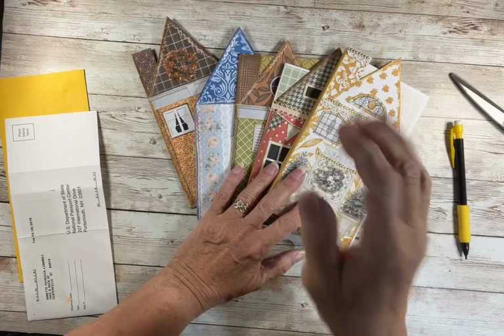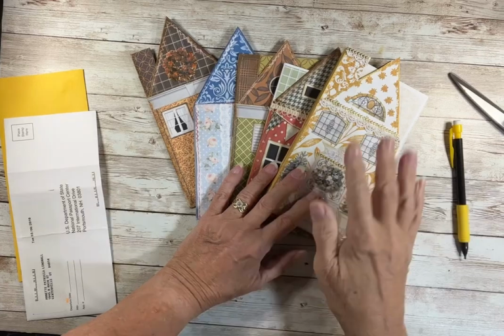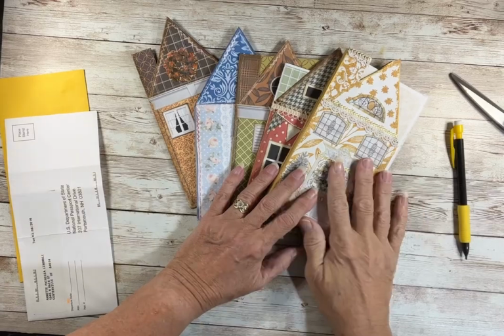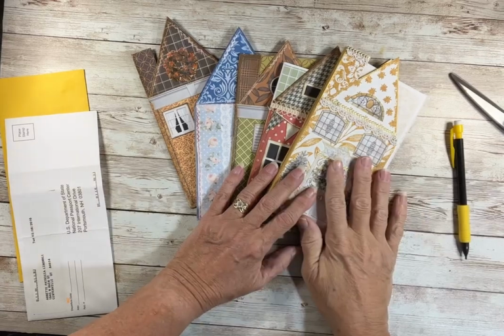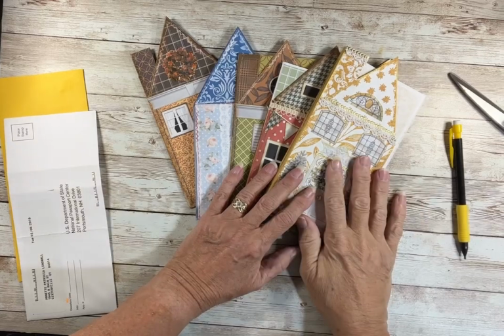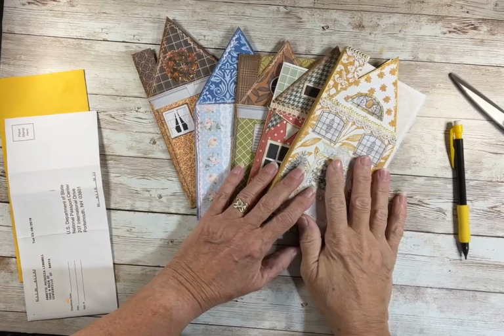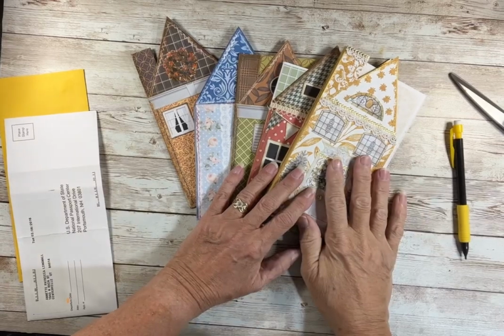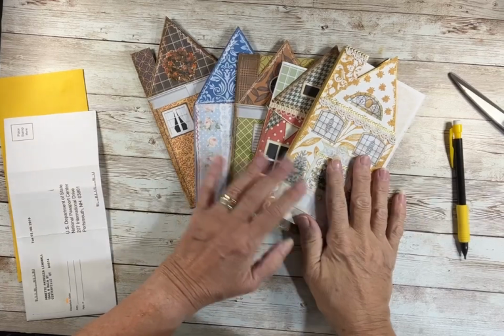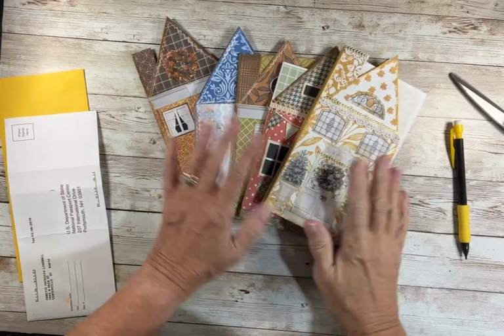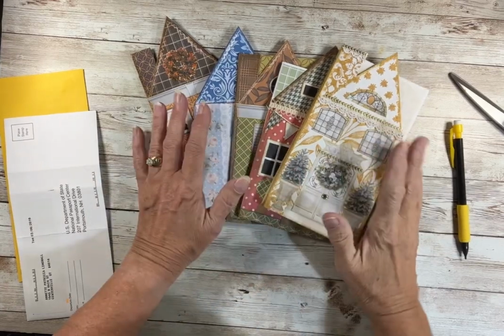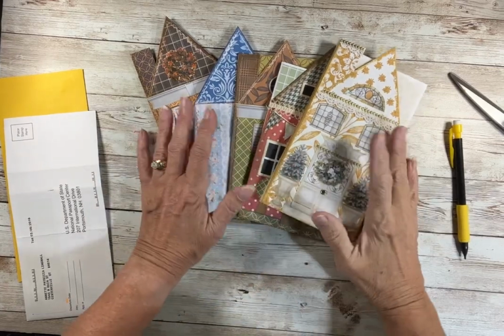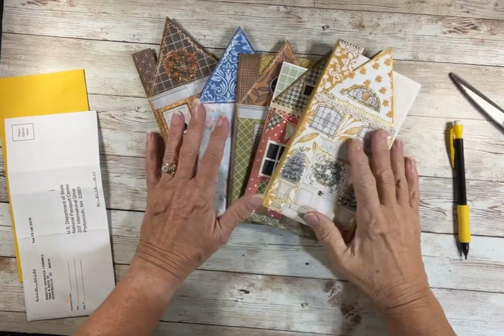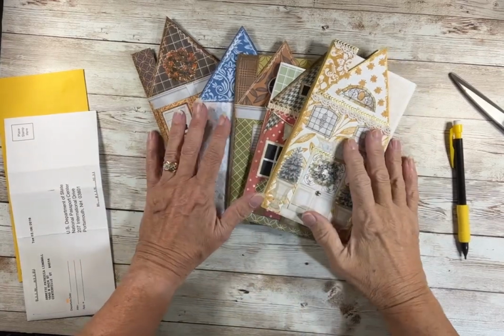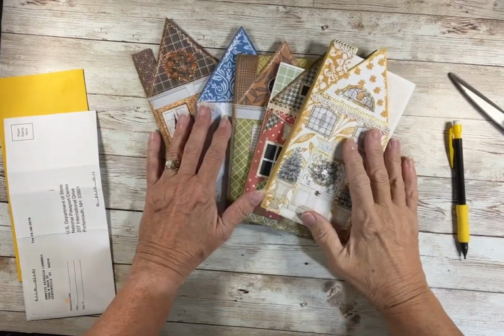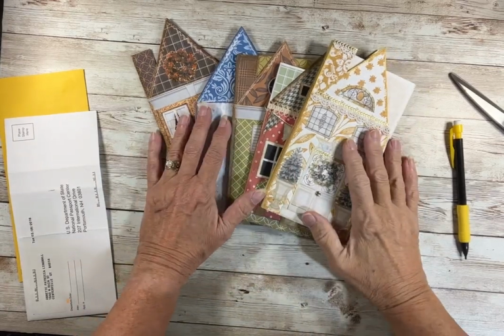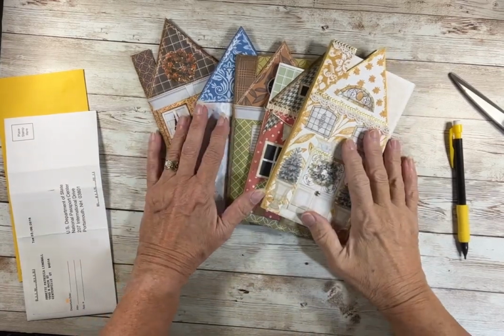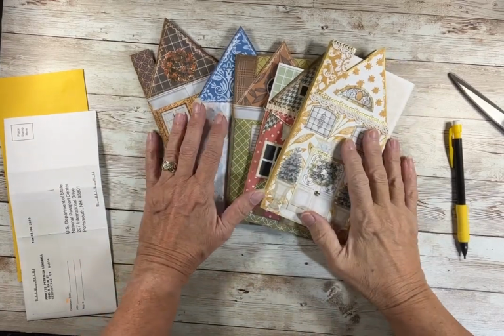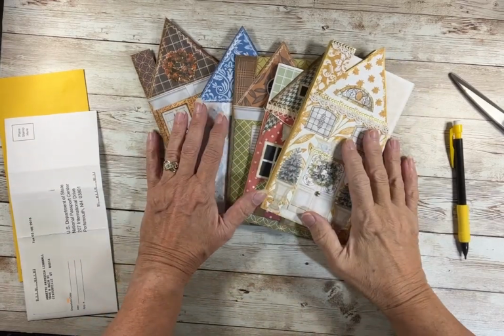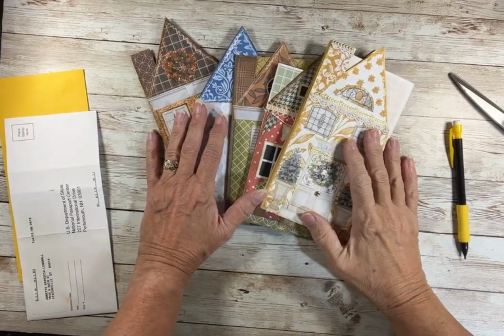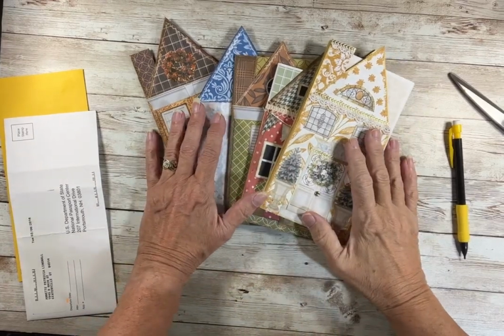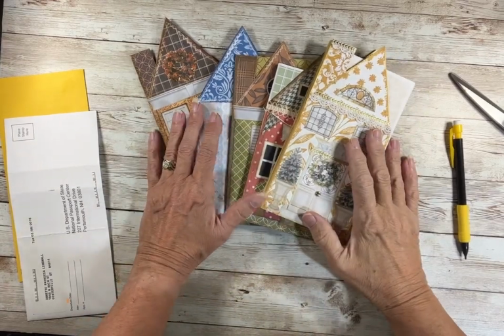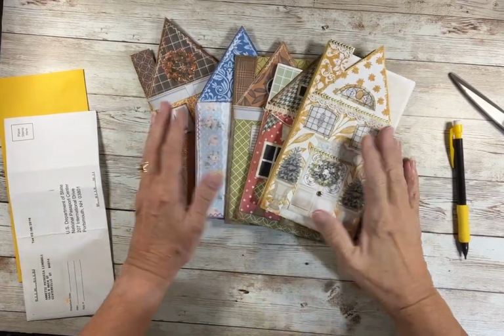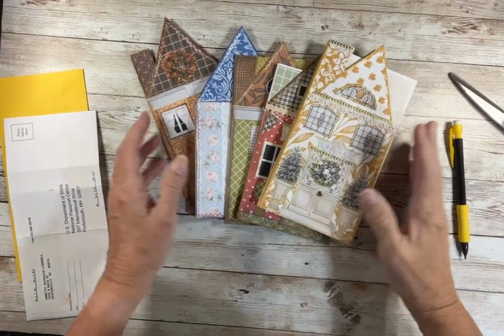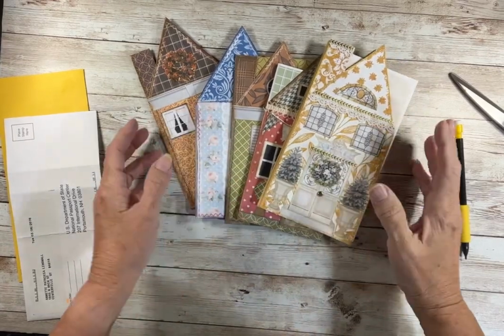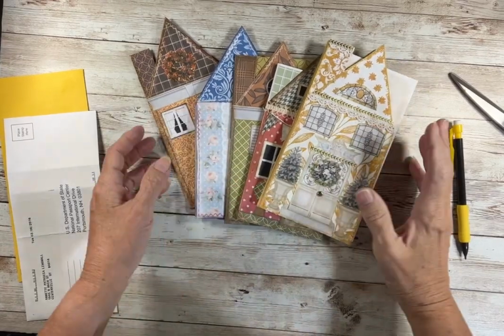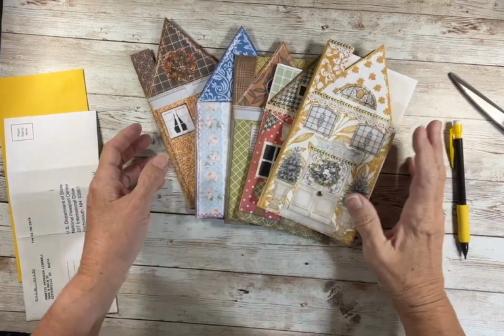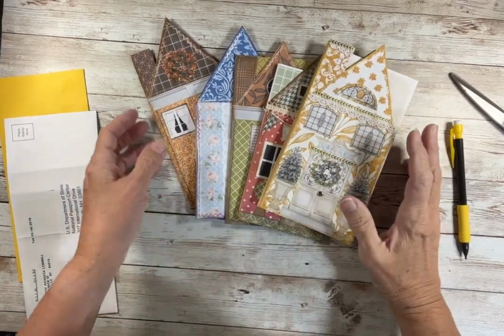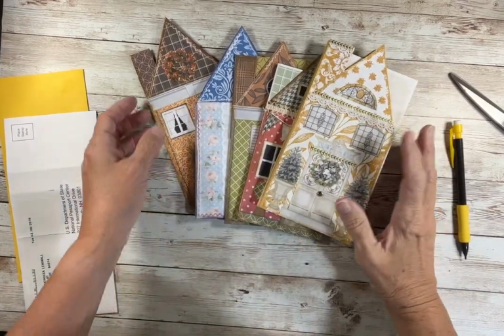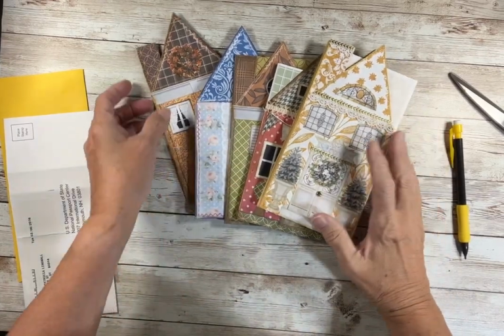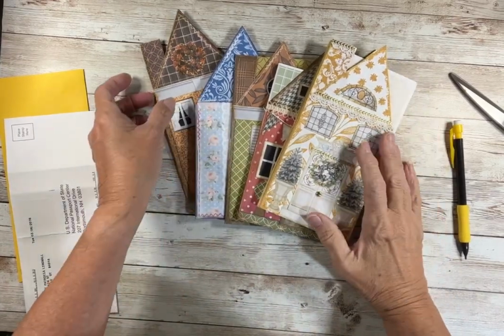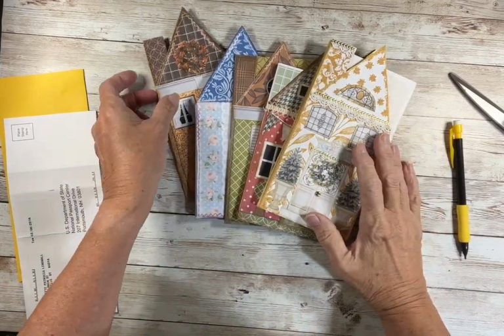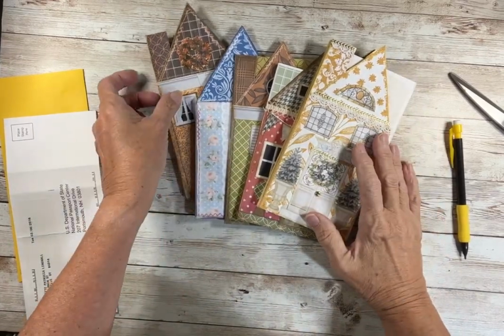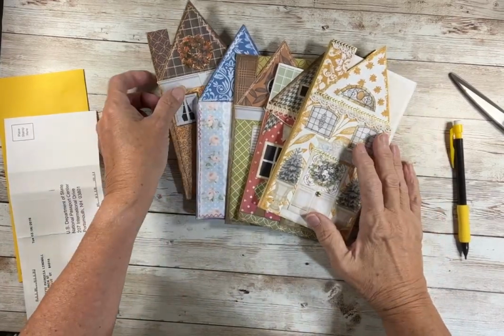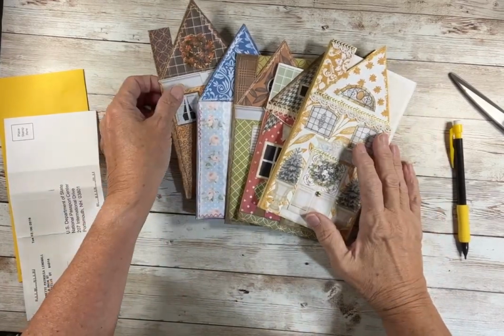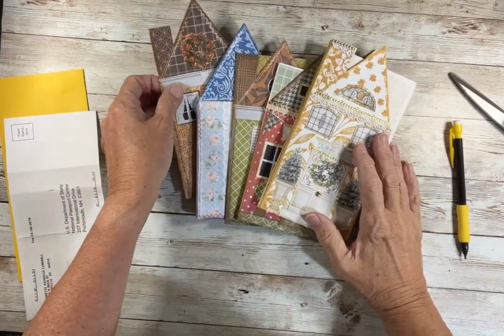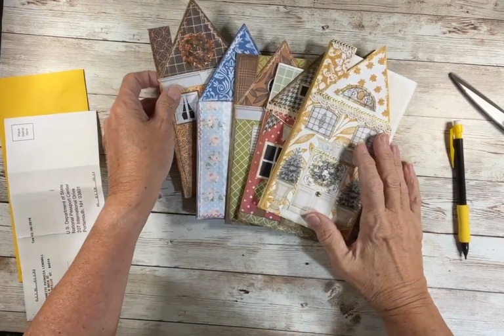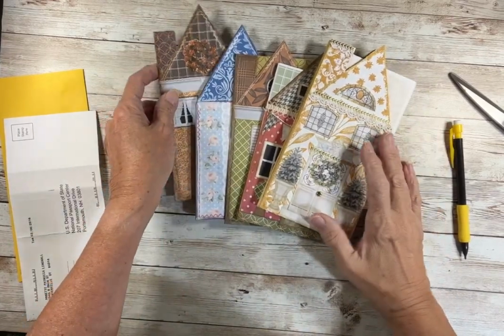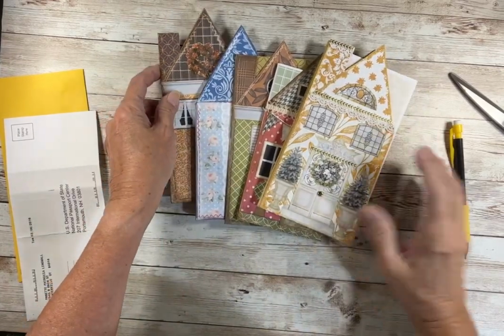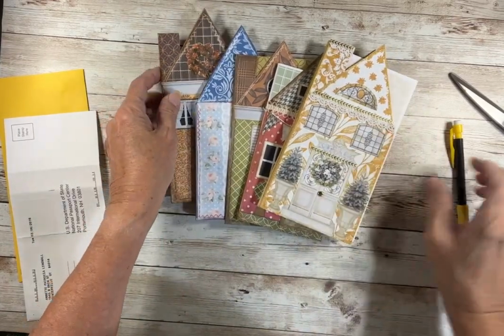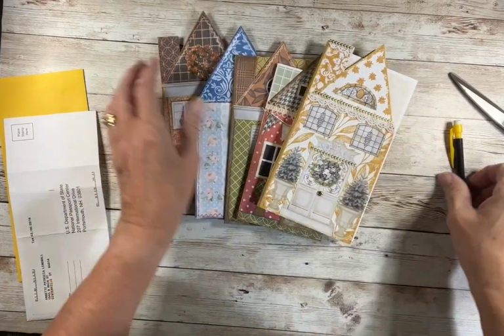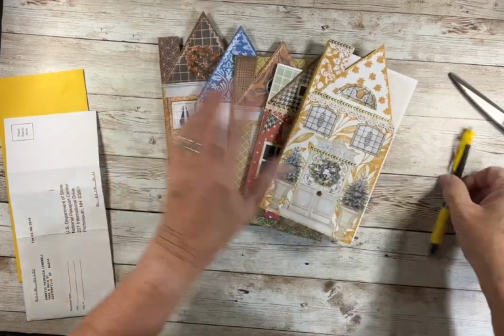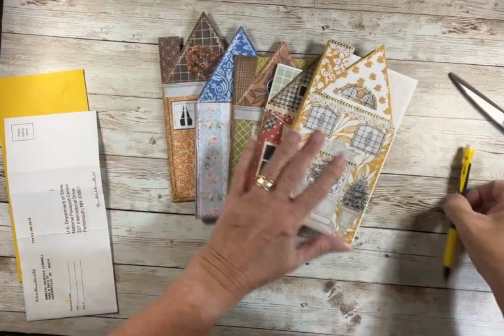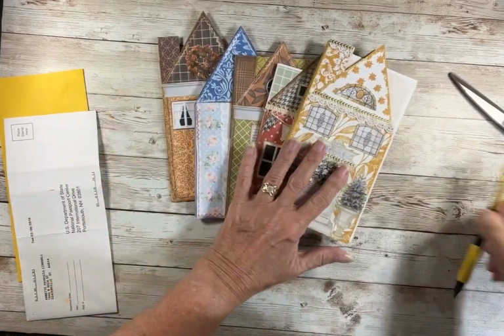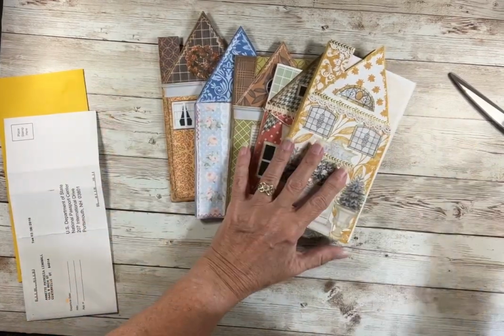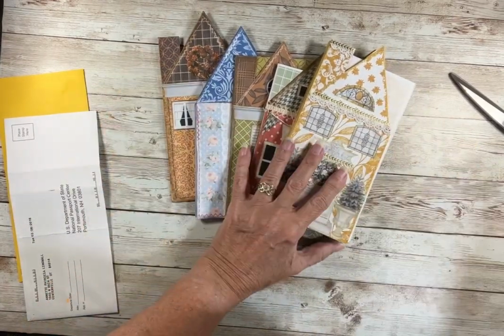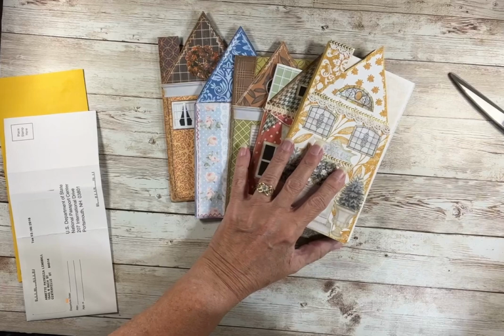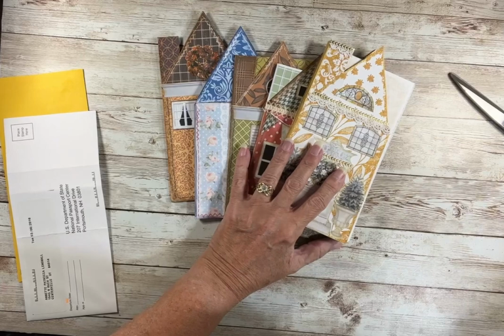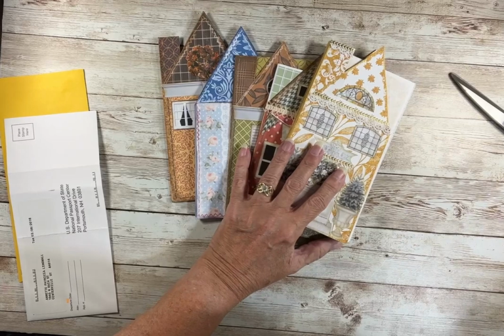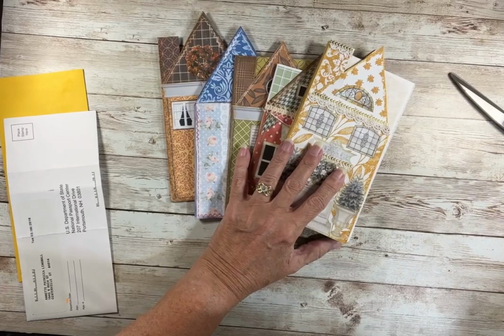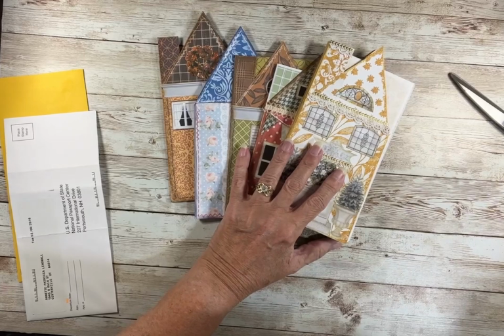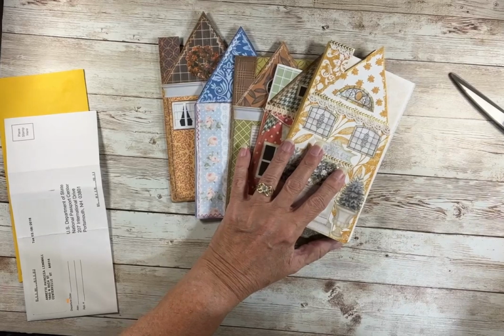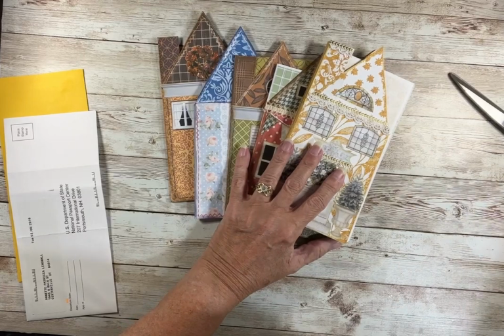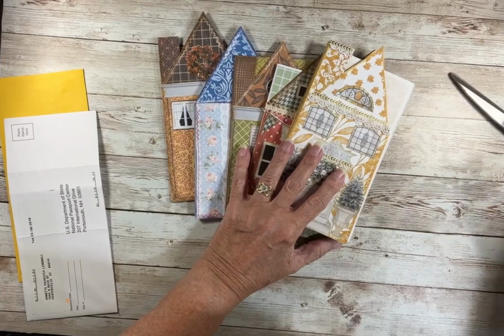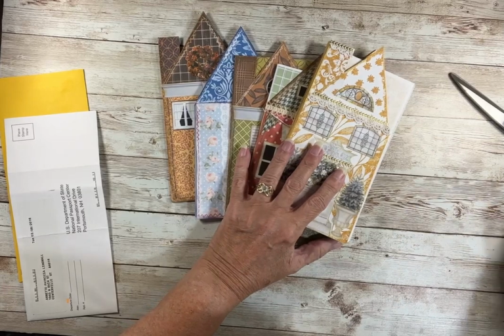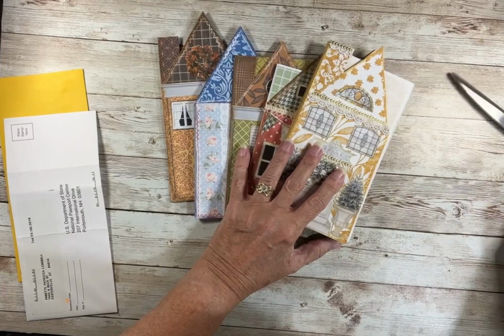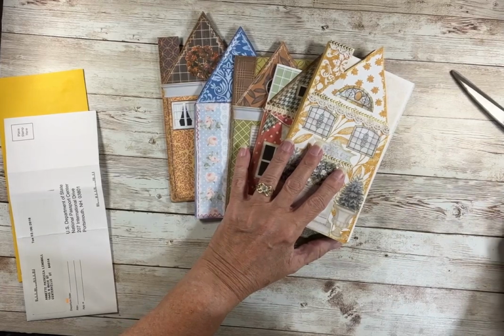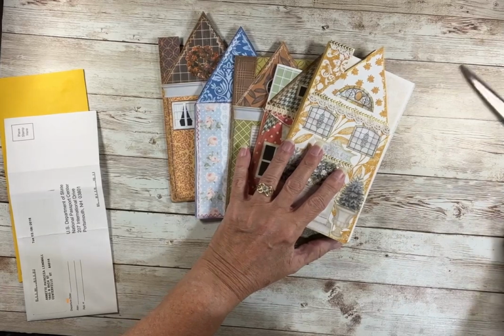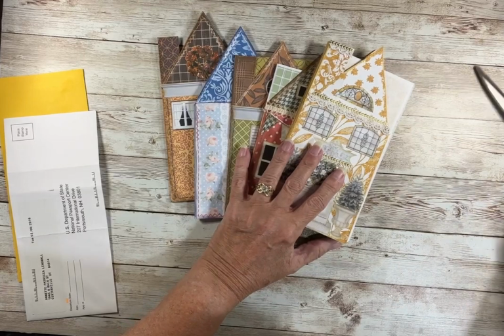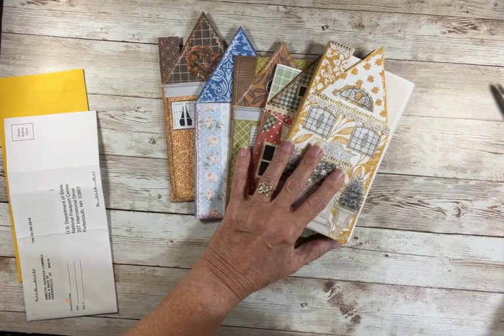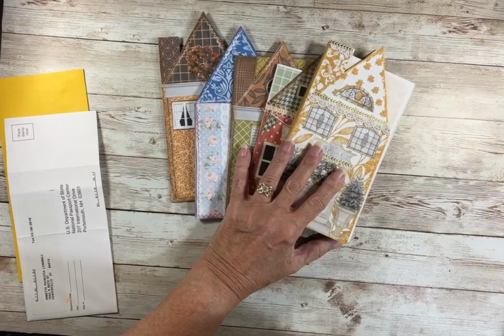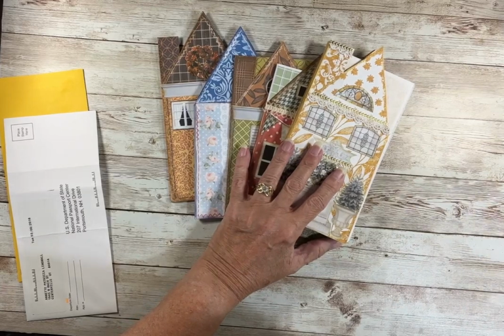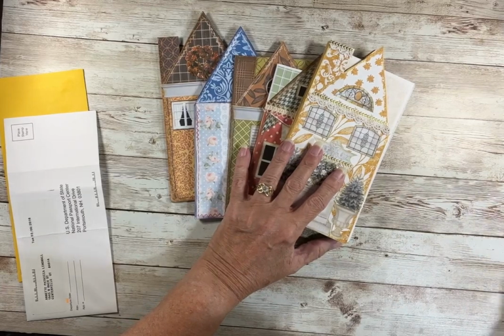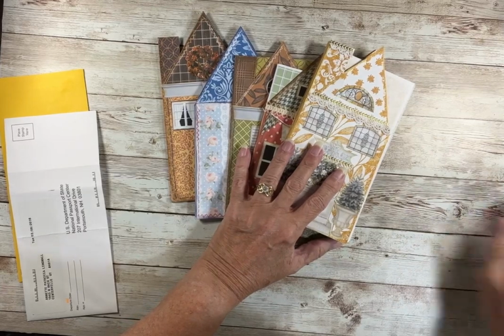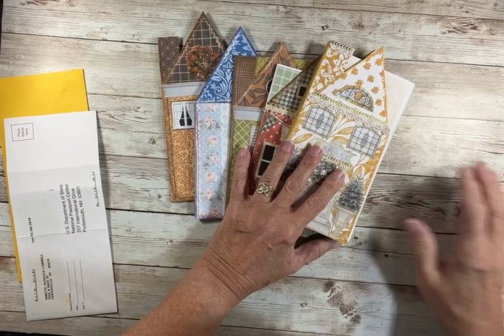Hello, this is Pat from Petrusca Papers. I'm out in the Bluebird Bungalow this morning.